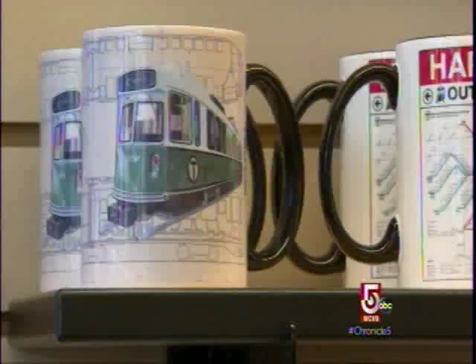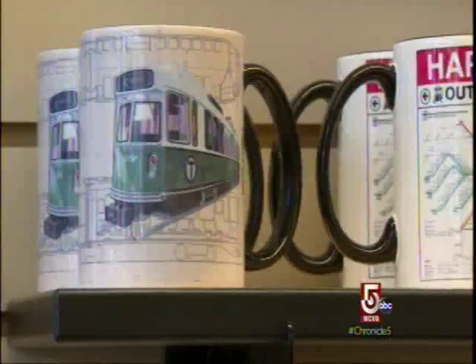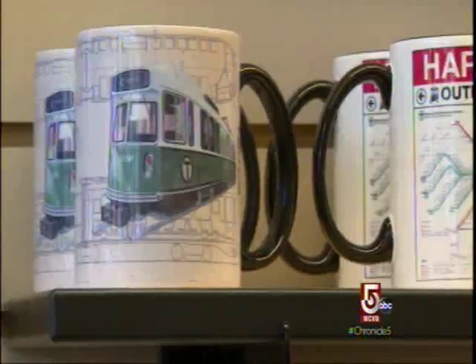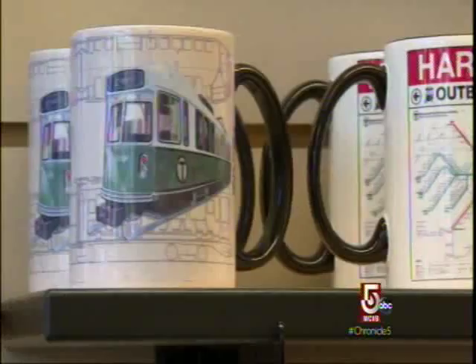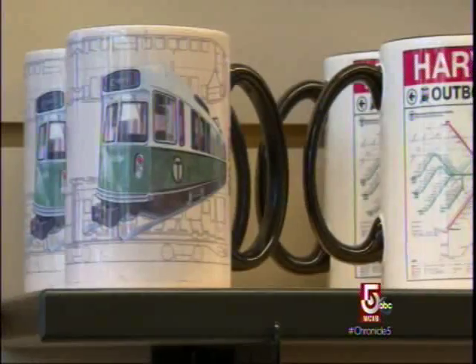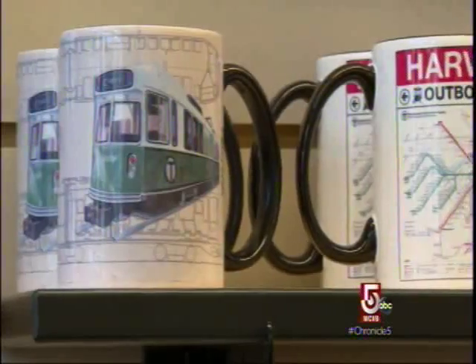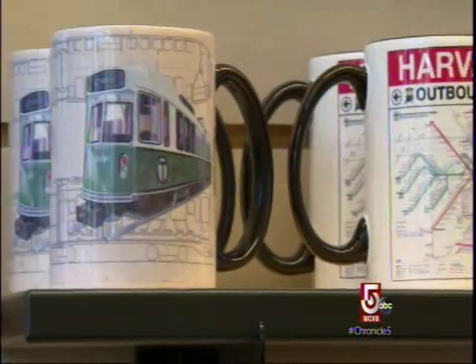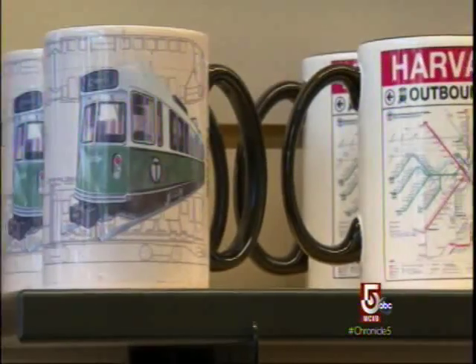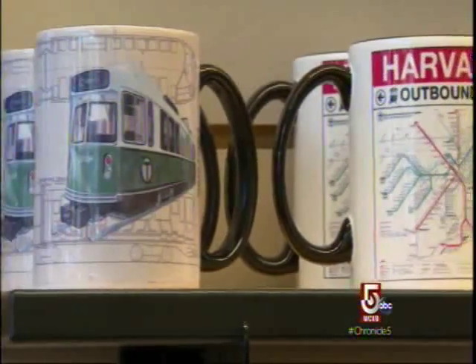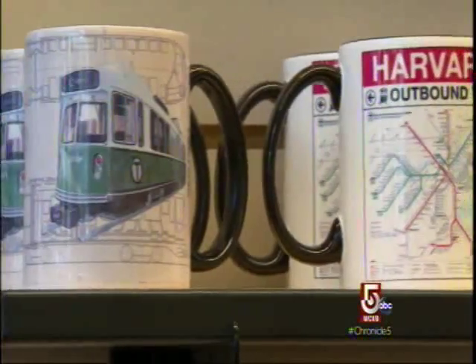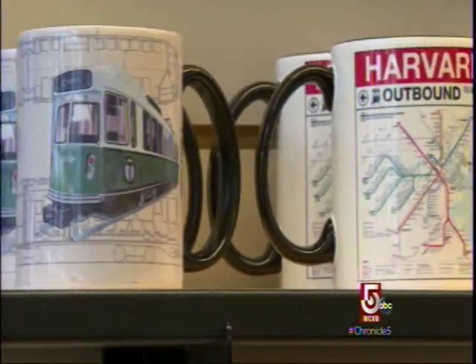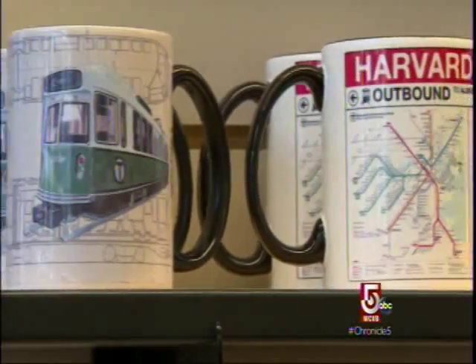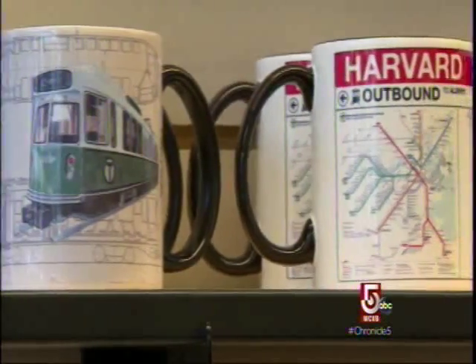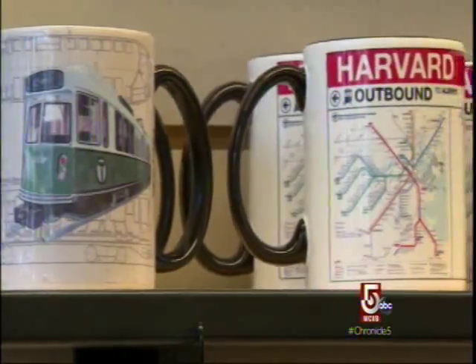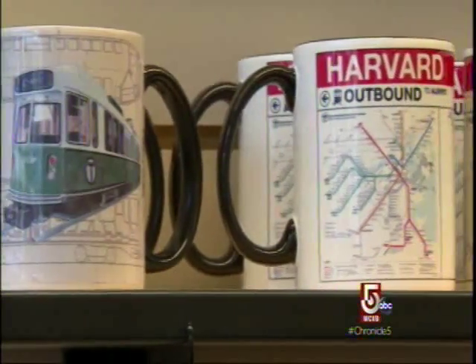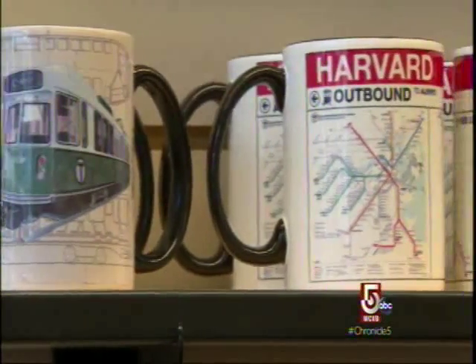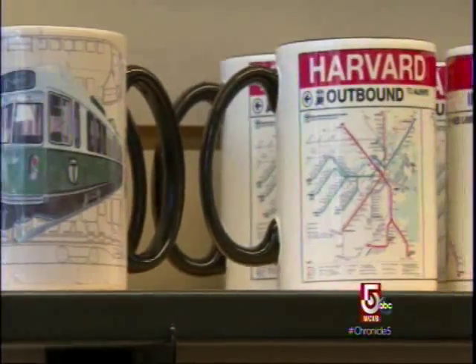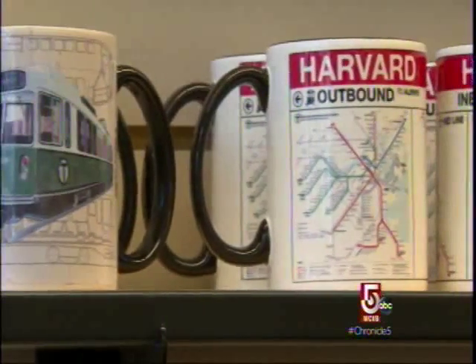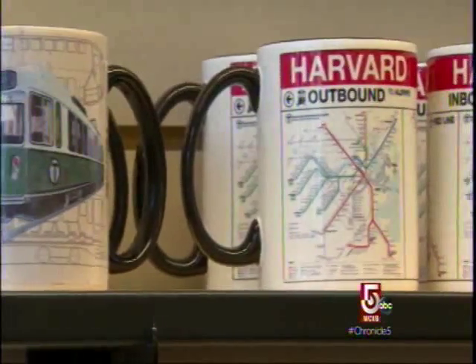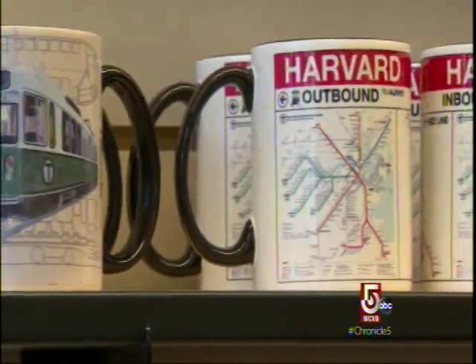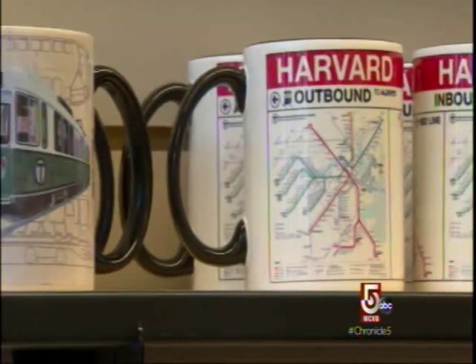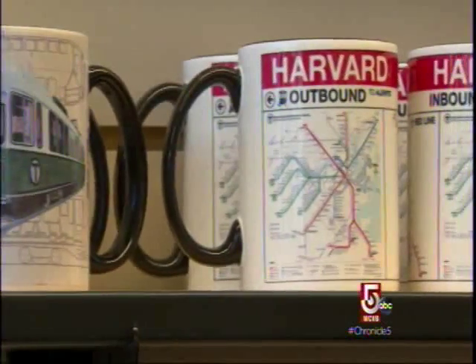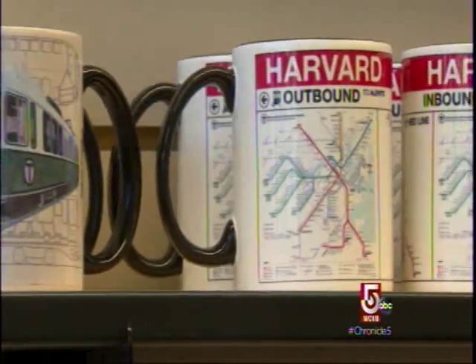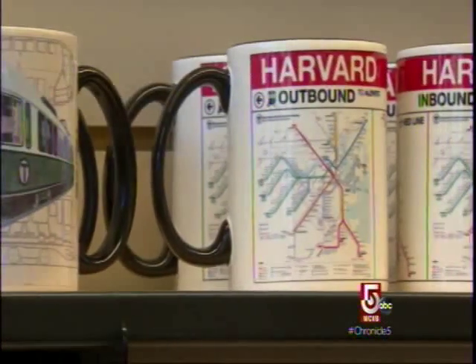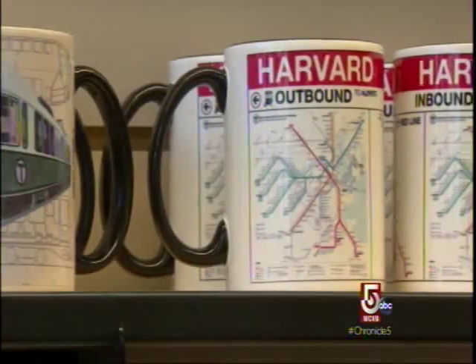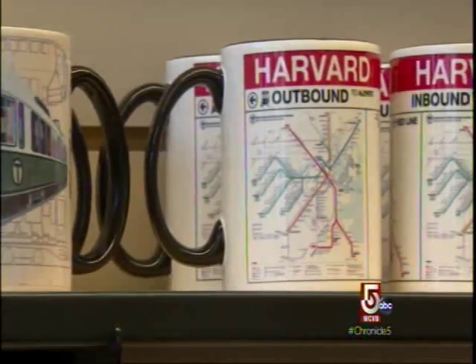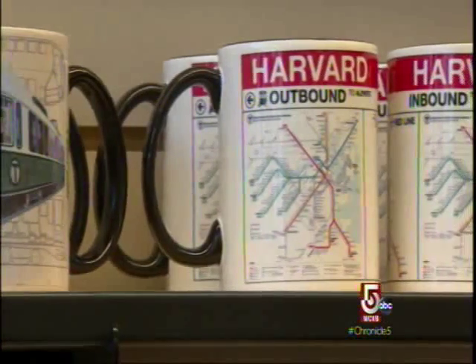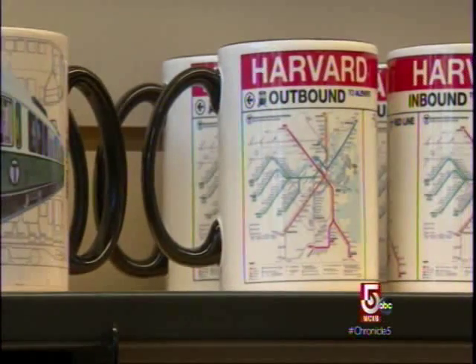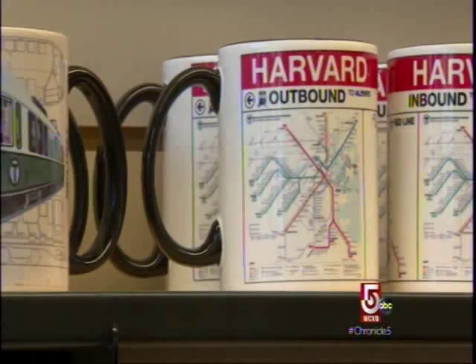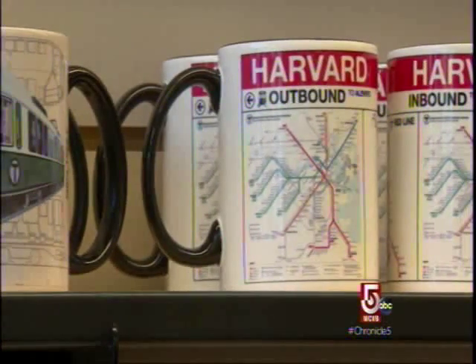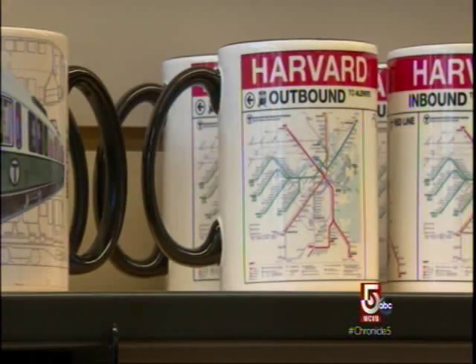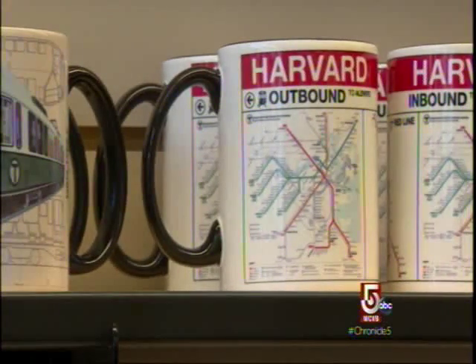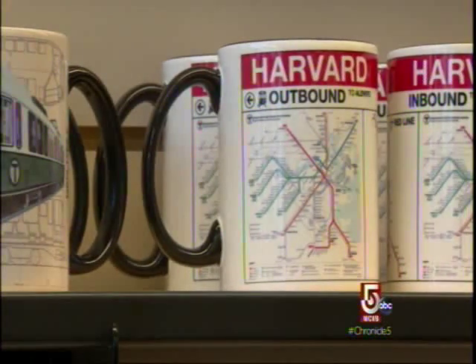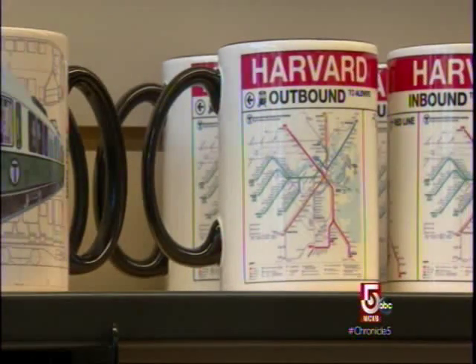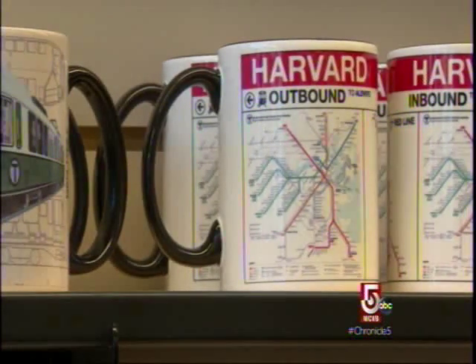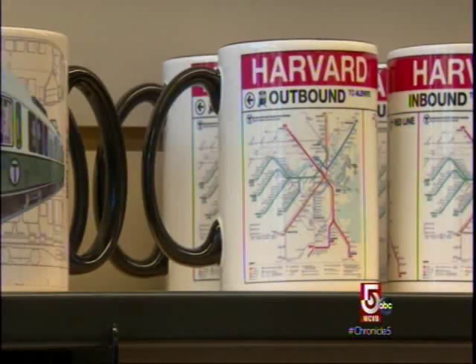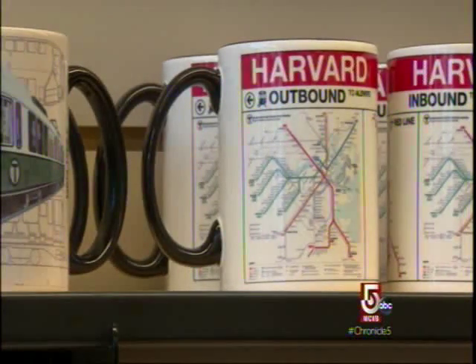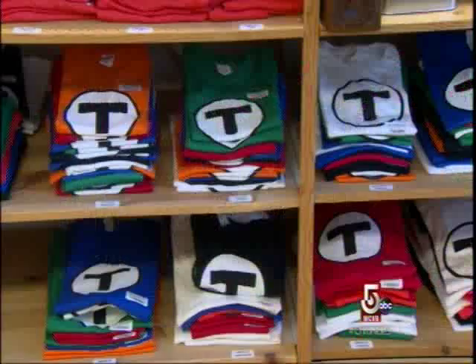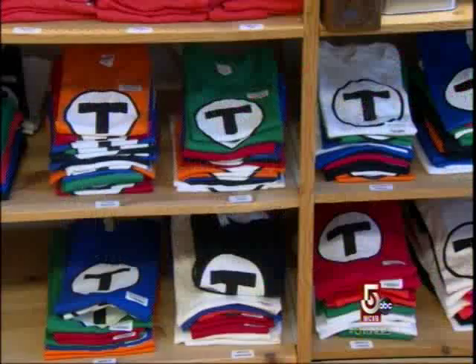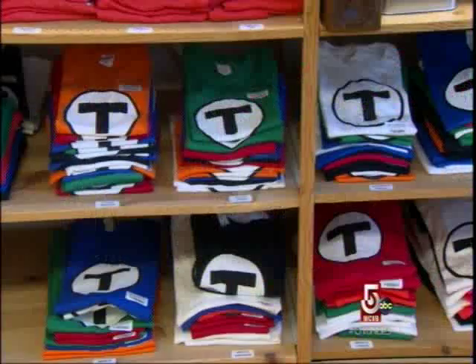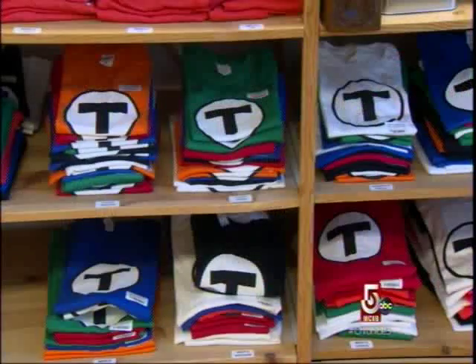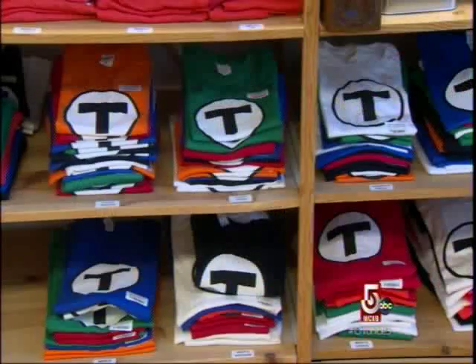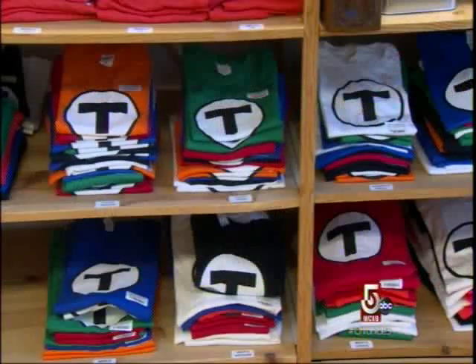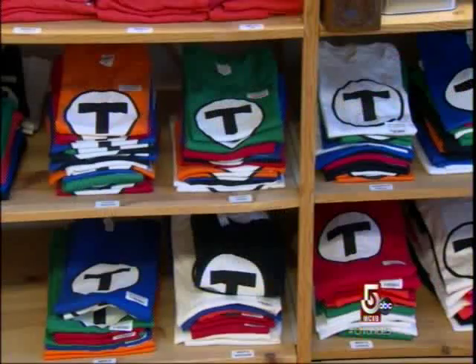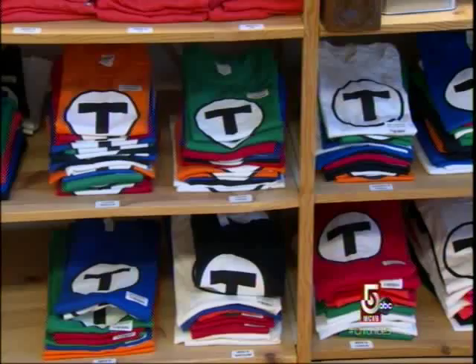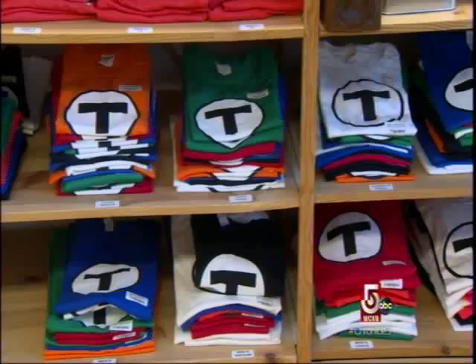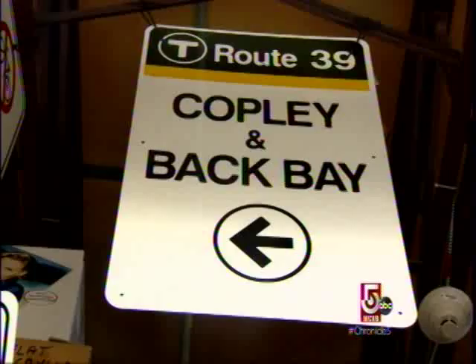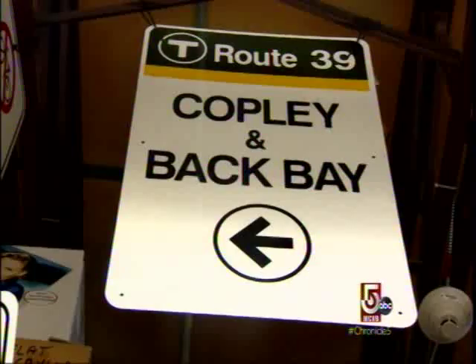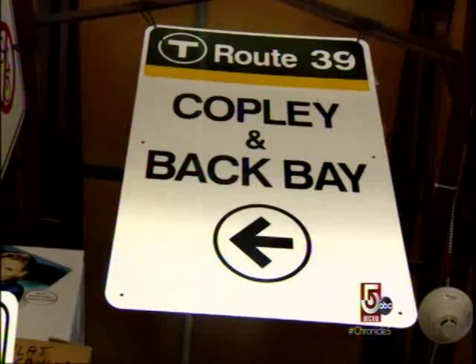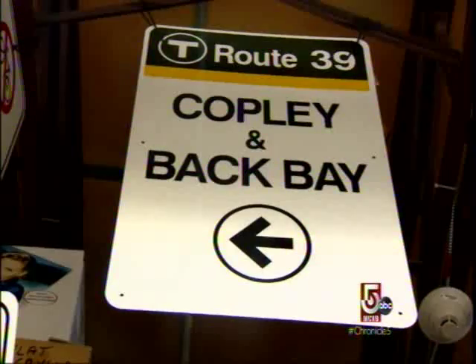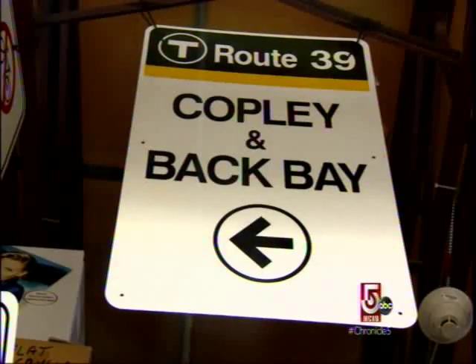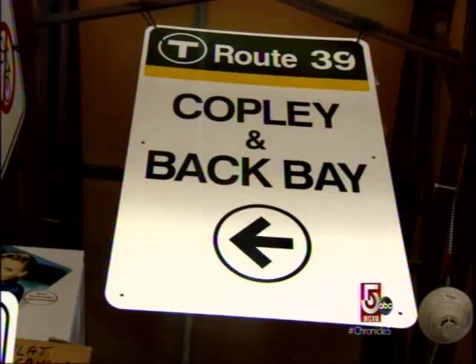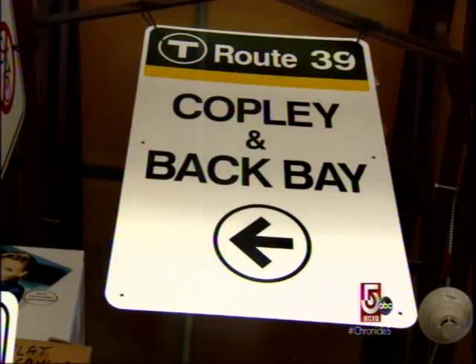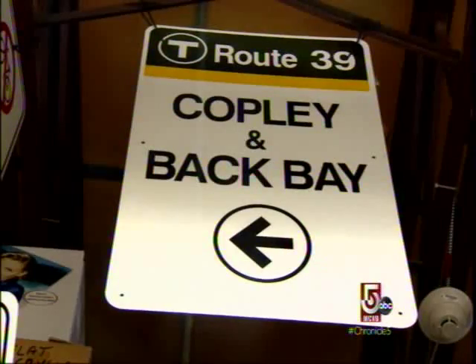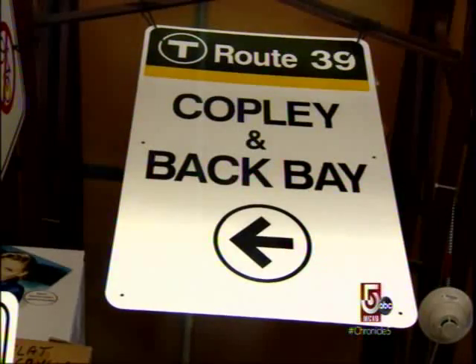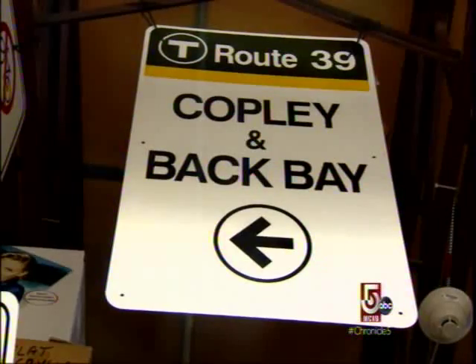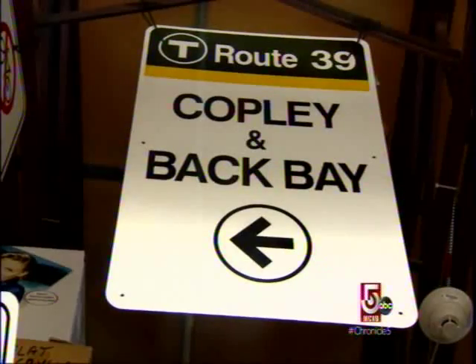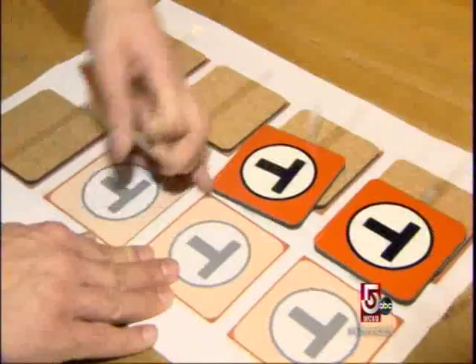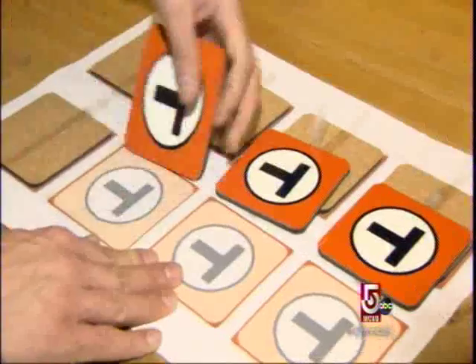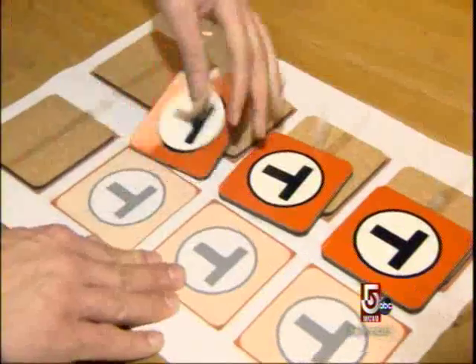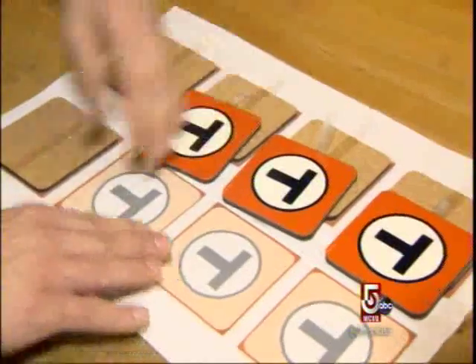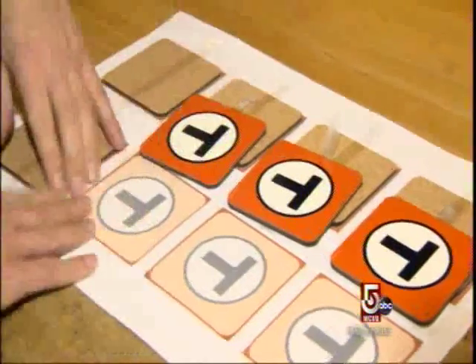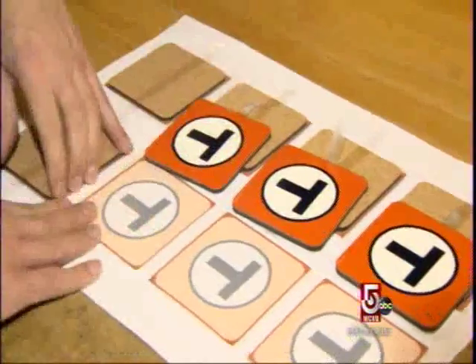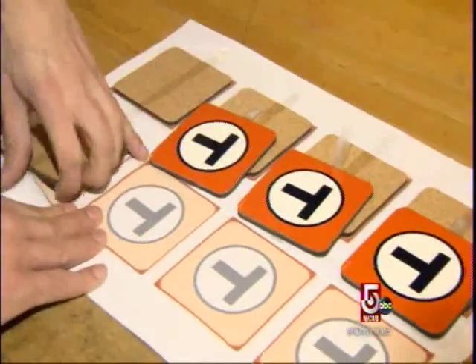They stock an incredible array of T tchotchkes, from cups to t-shirts, station signs to coffee coasters.